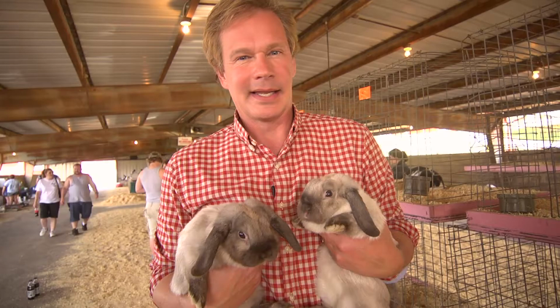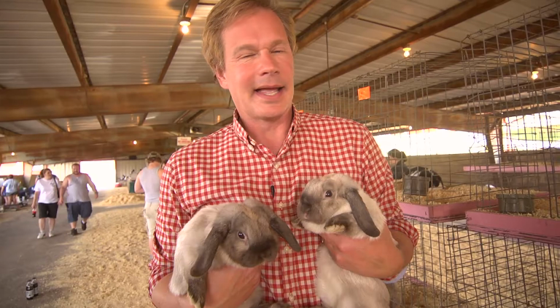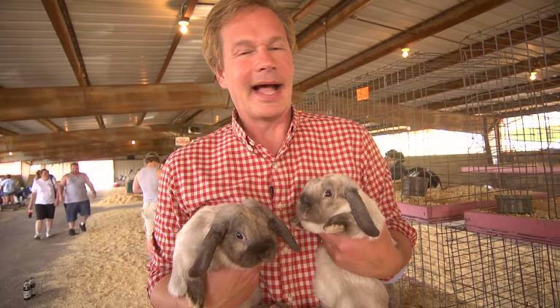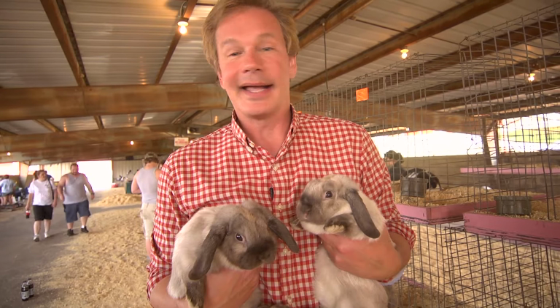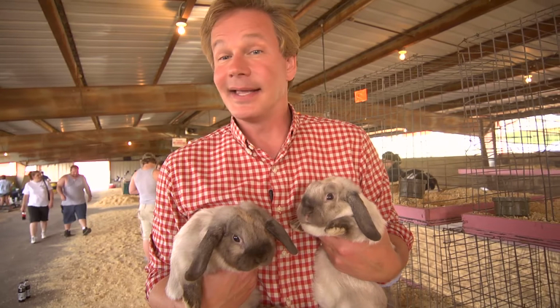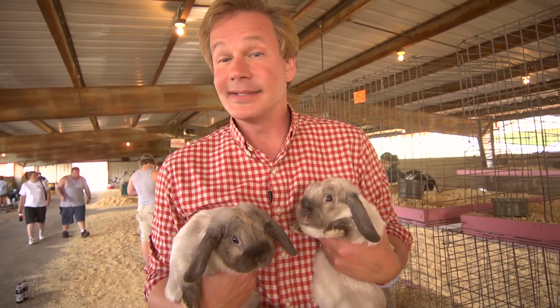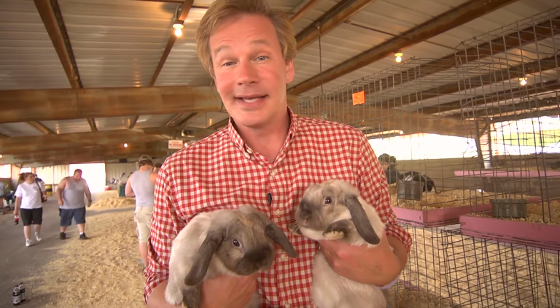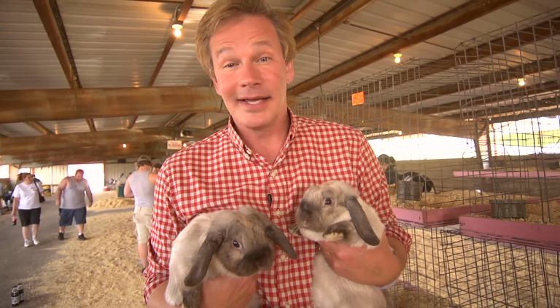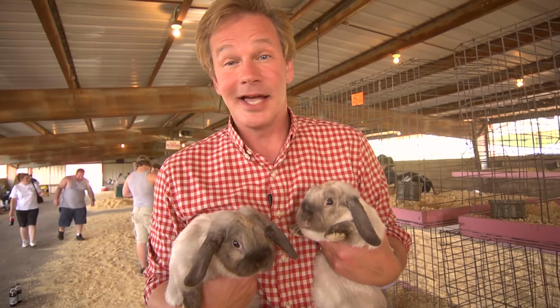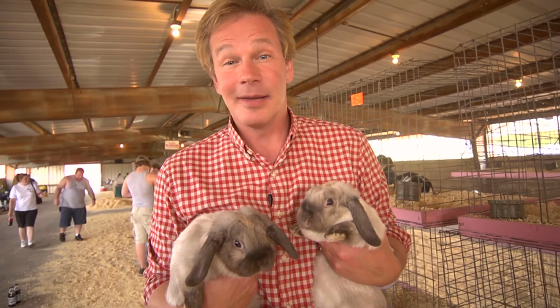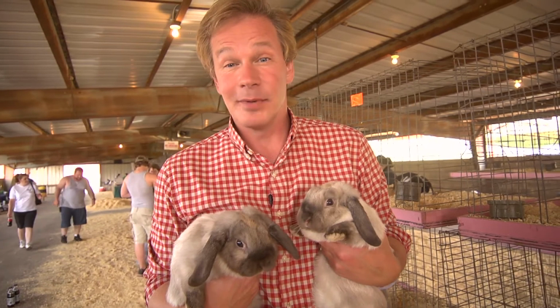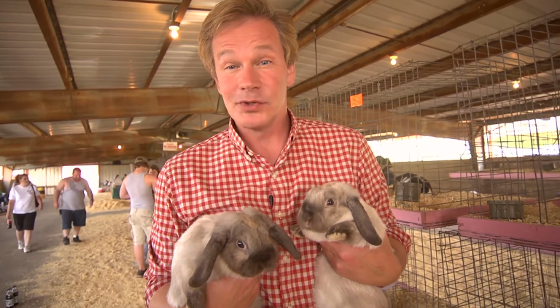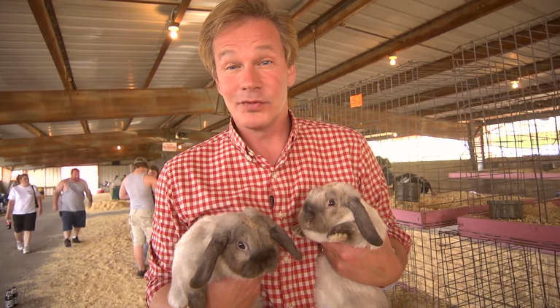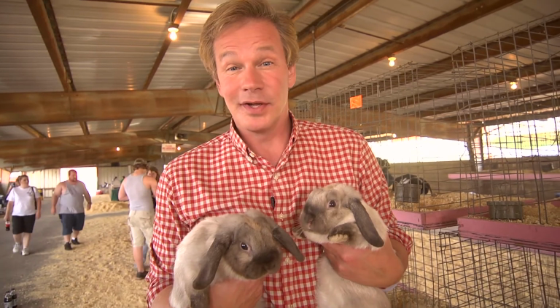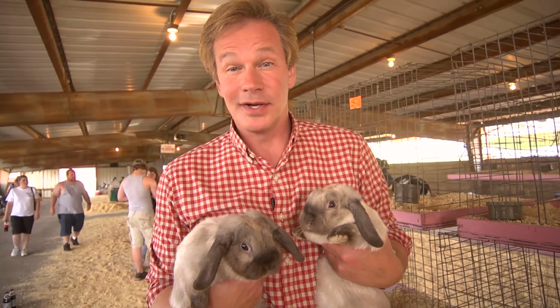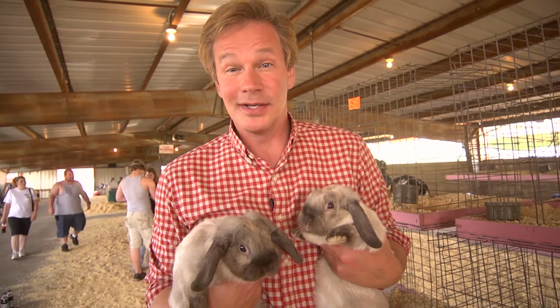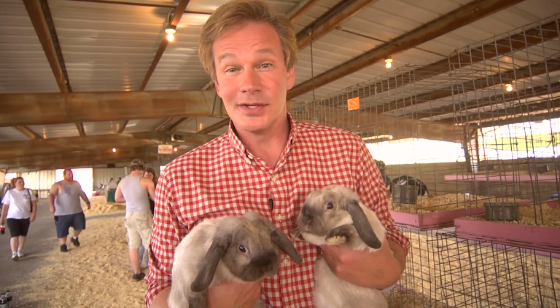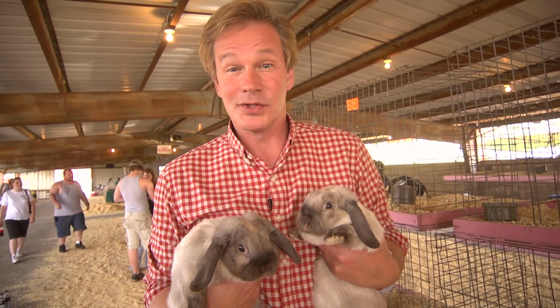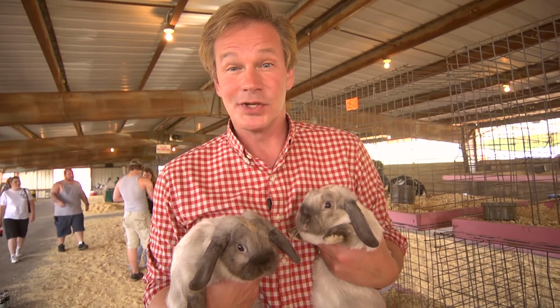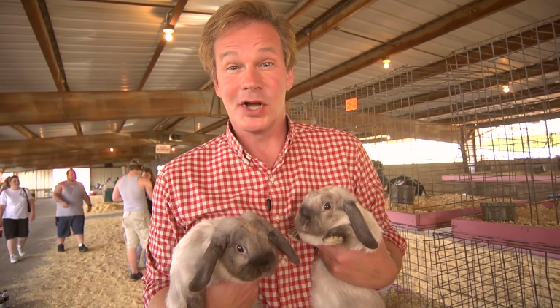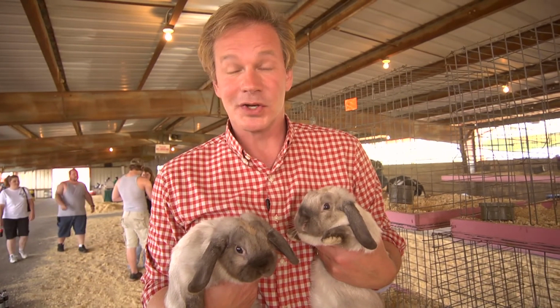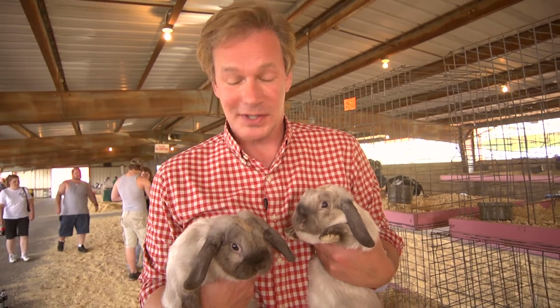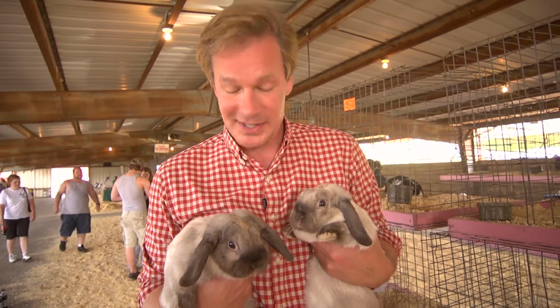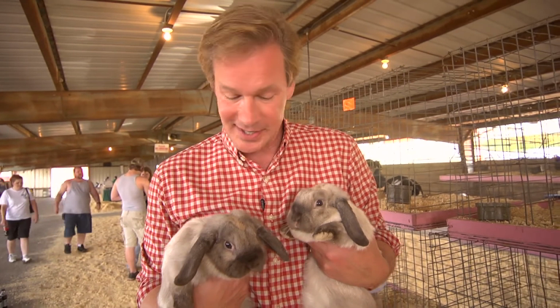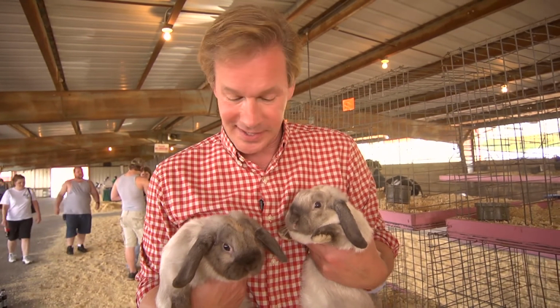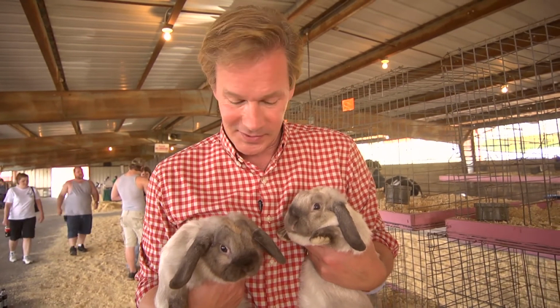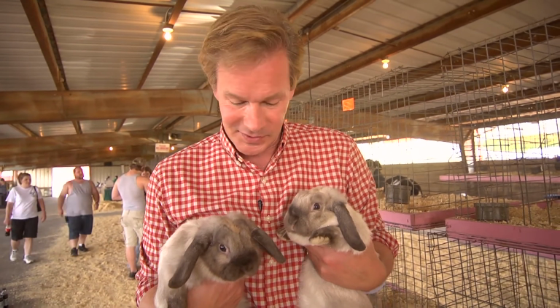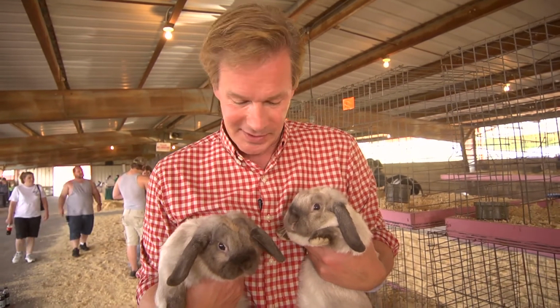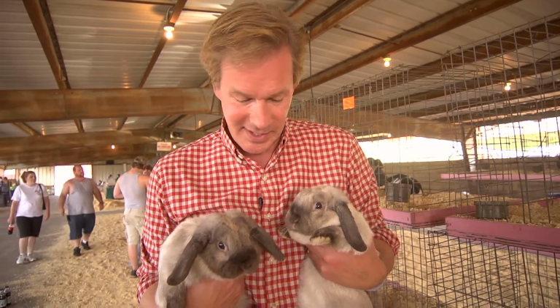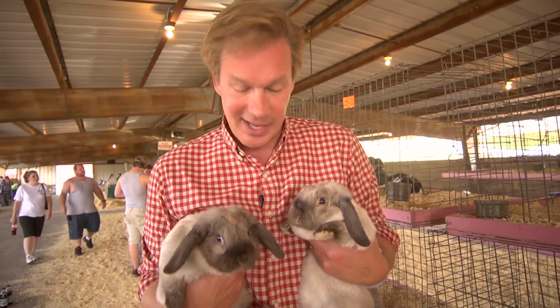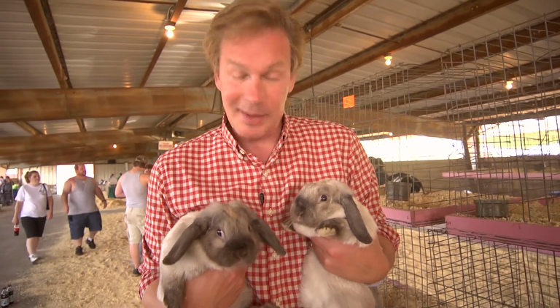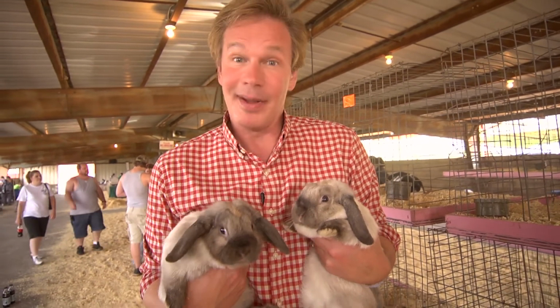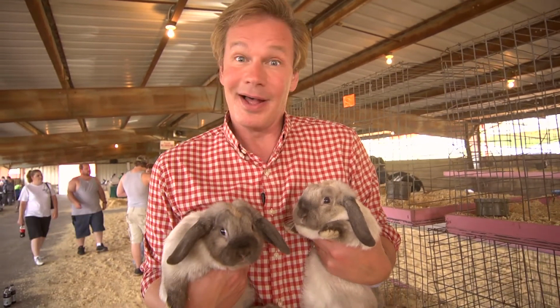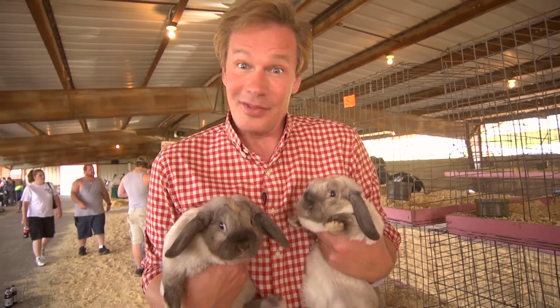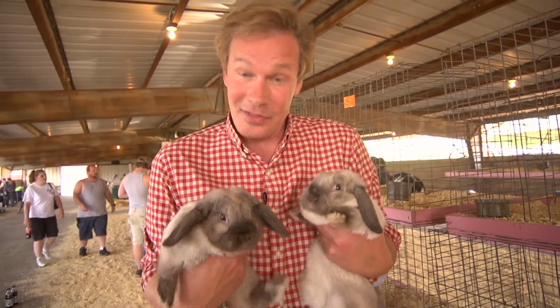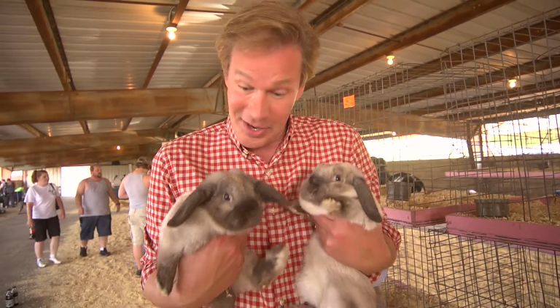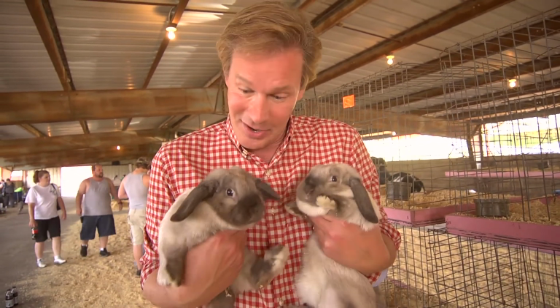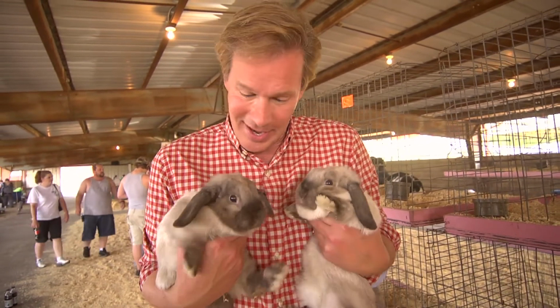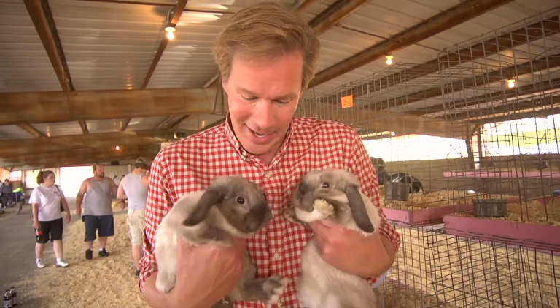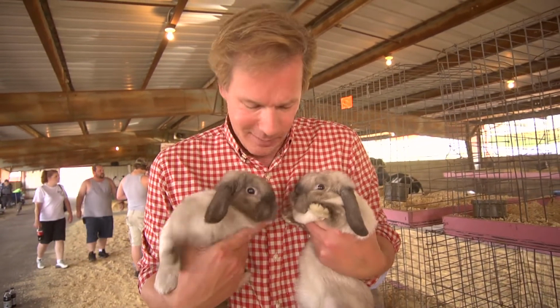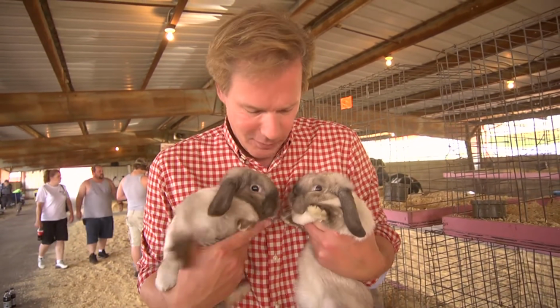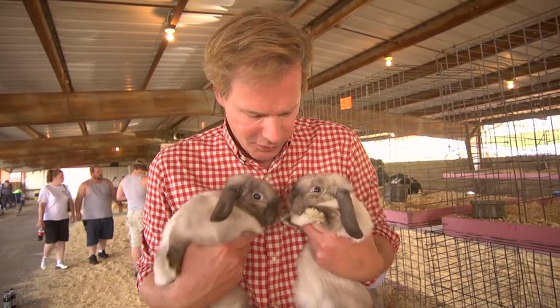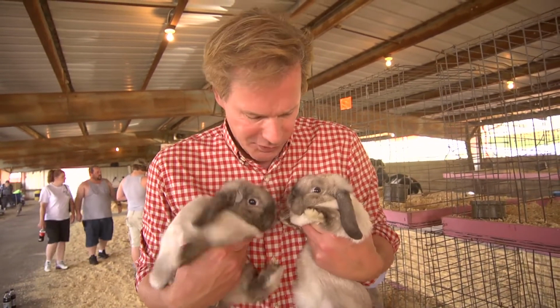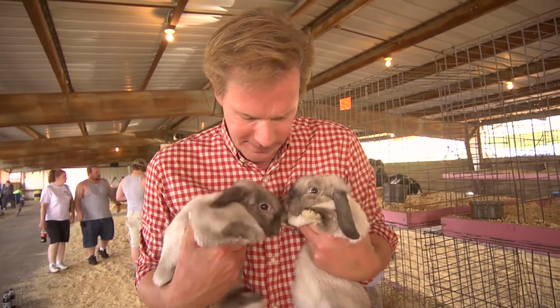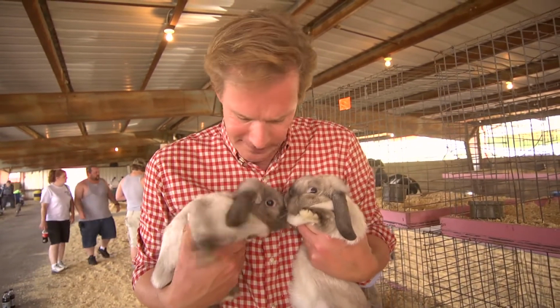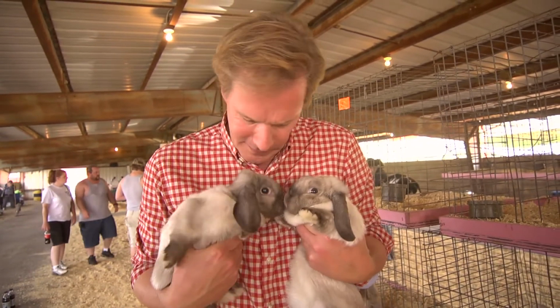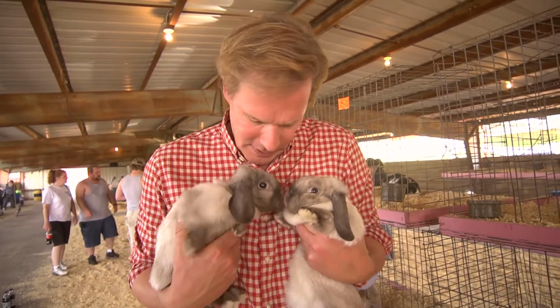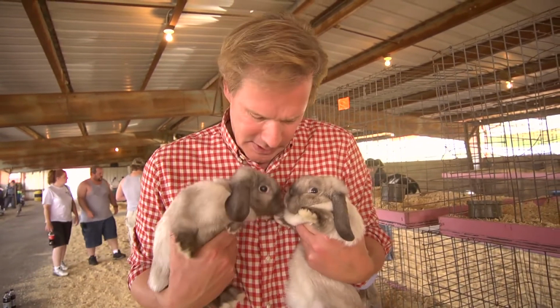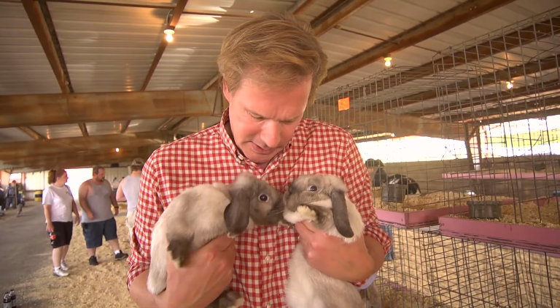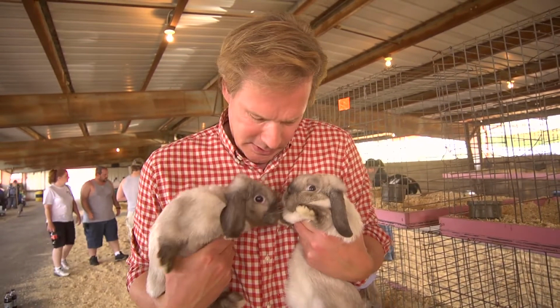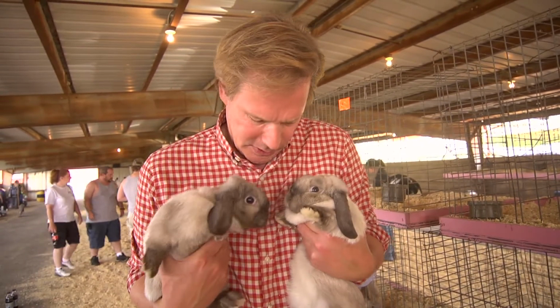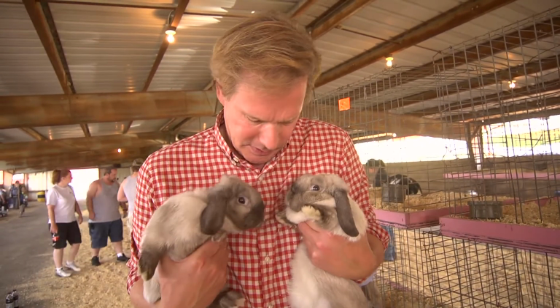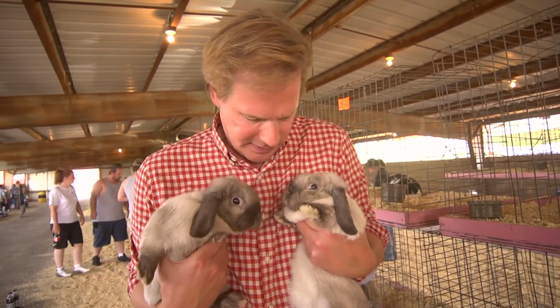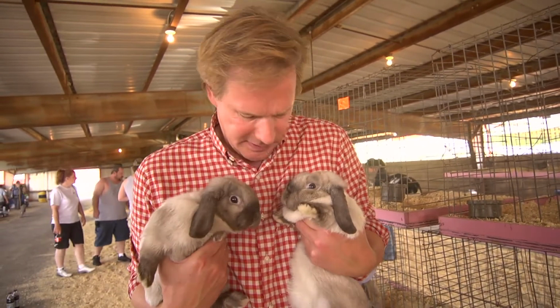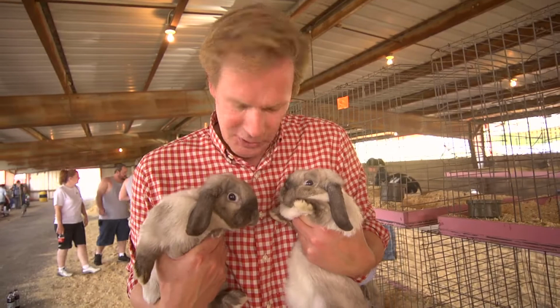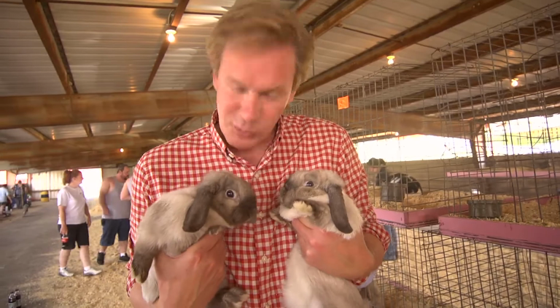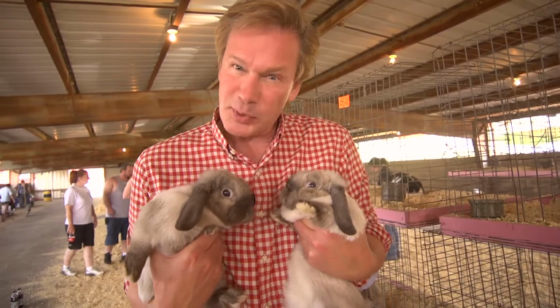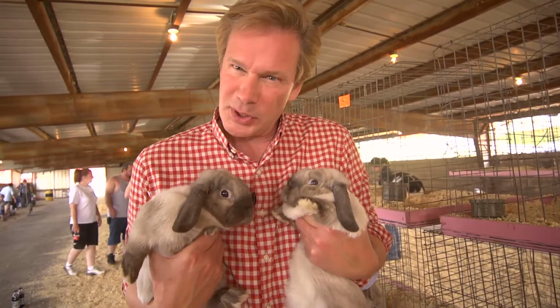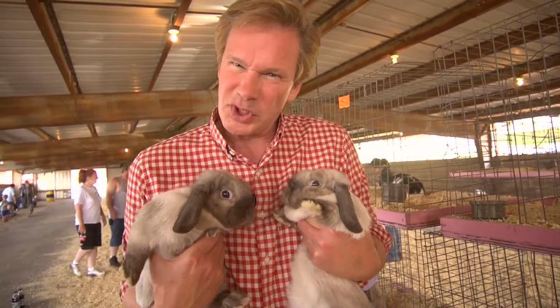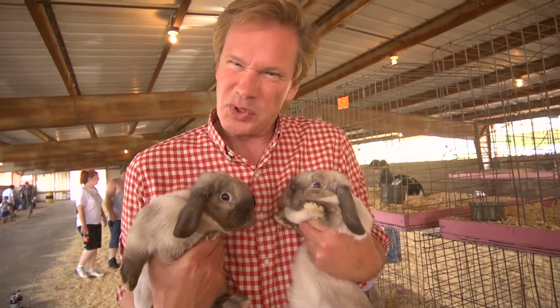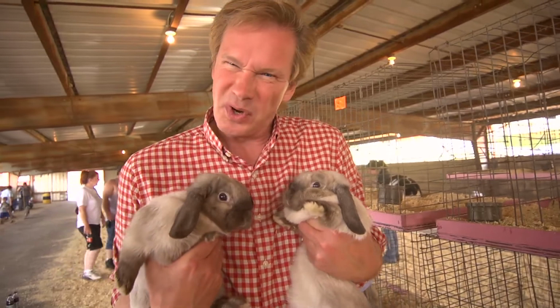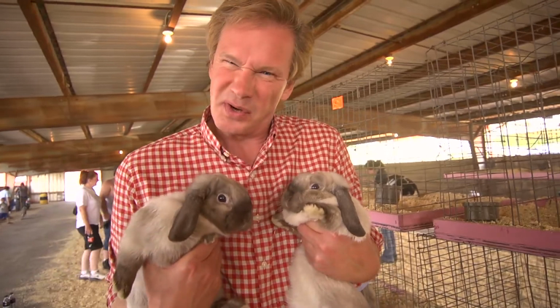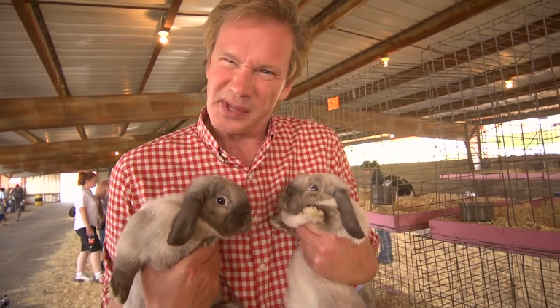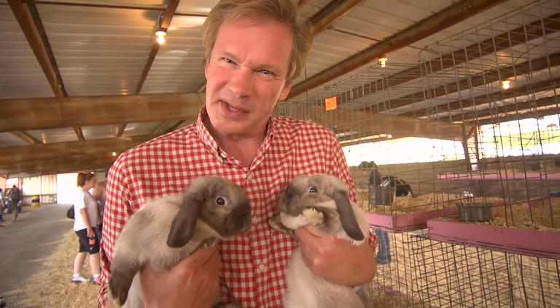I can't tell you how much fun it is to talk to kids about their animals. These are pretty cute, aren't they?